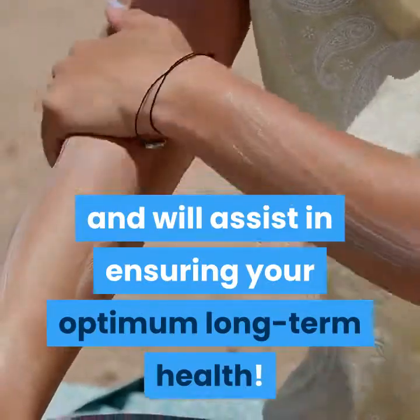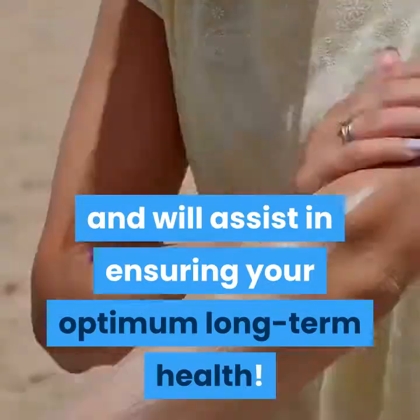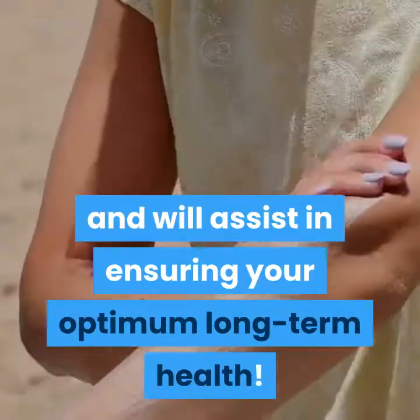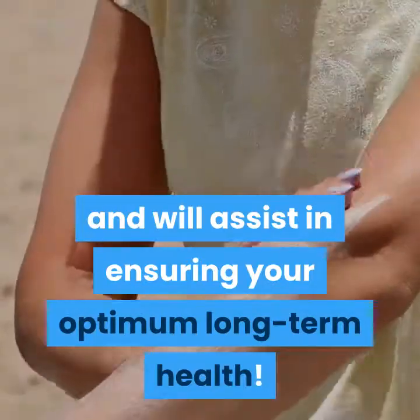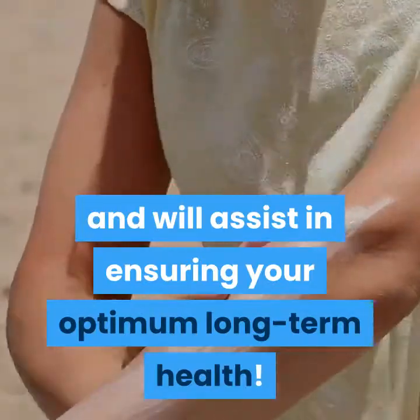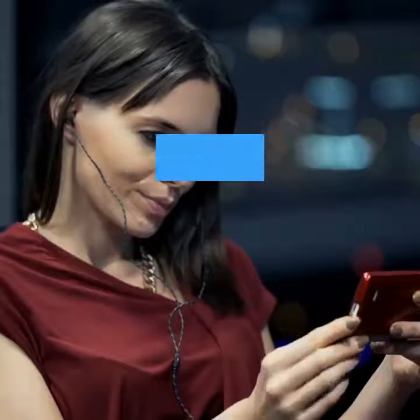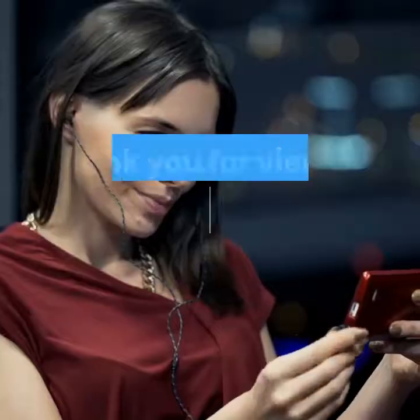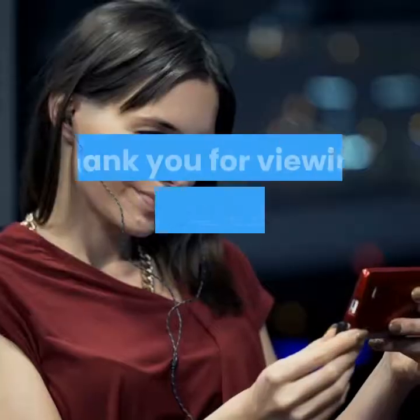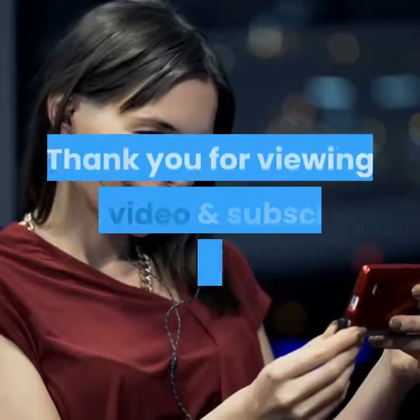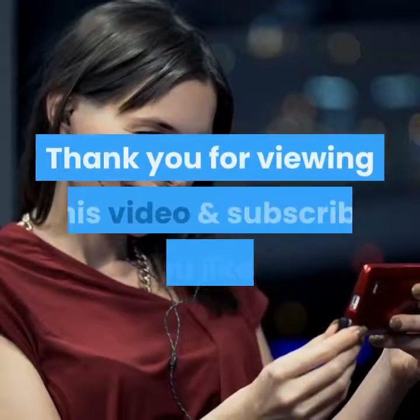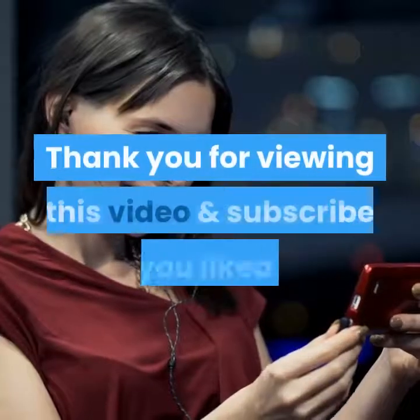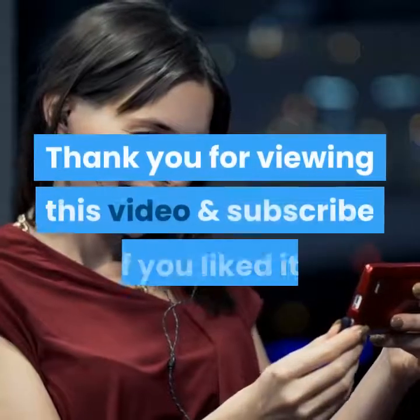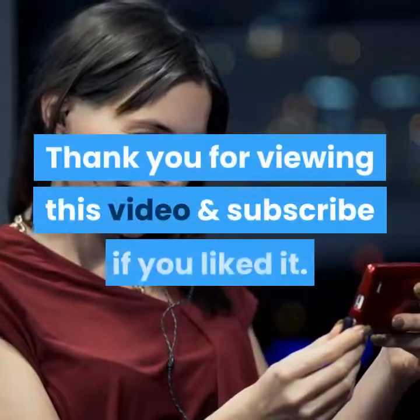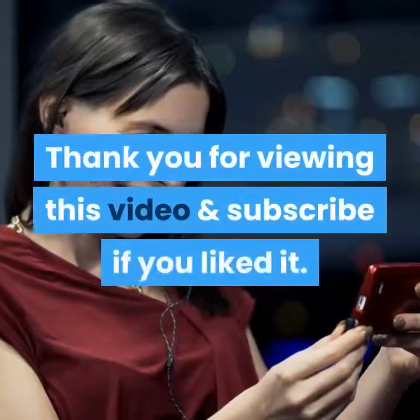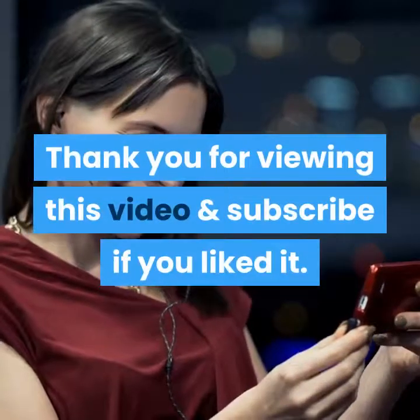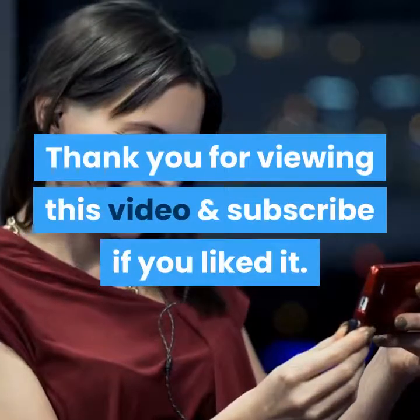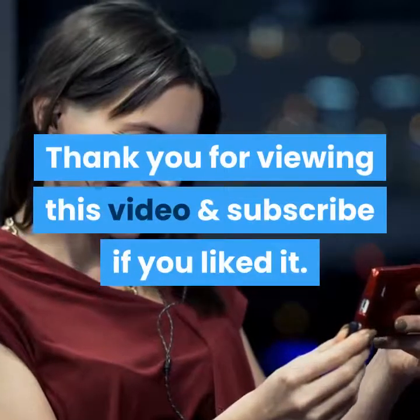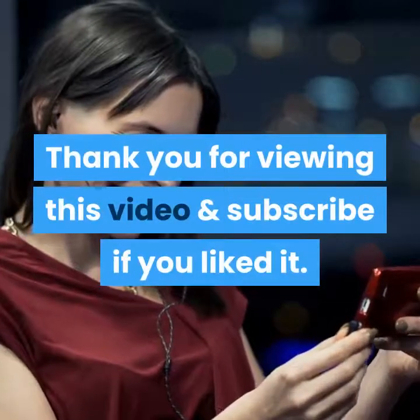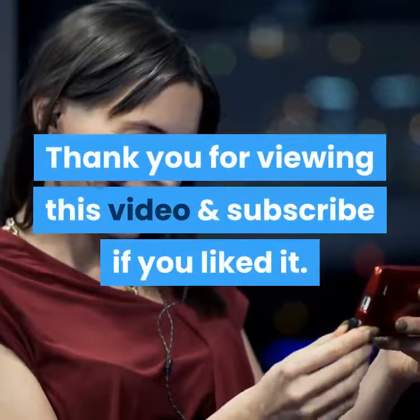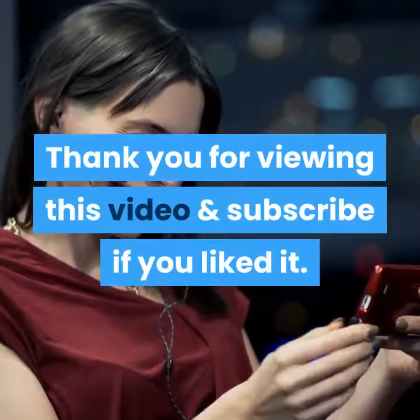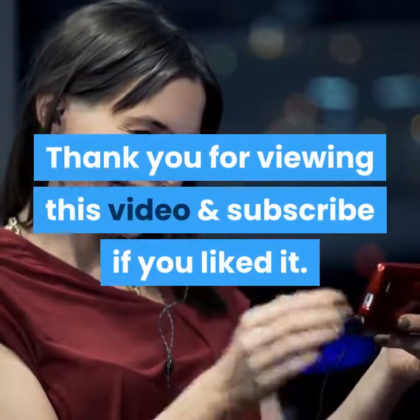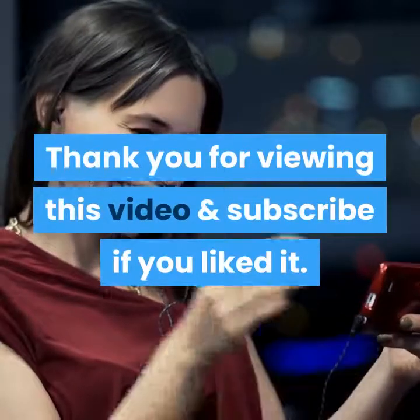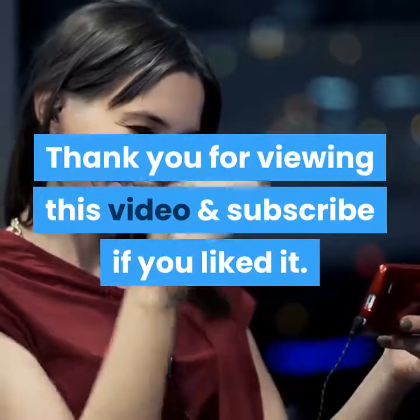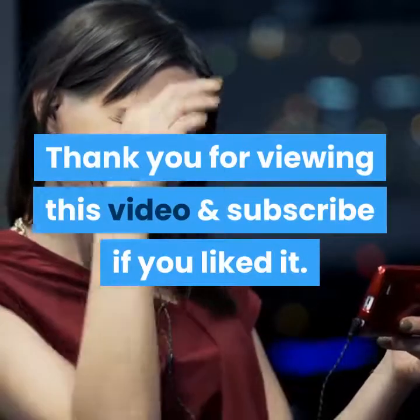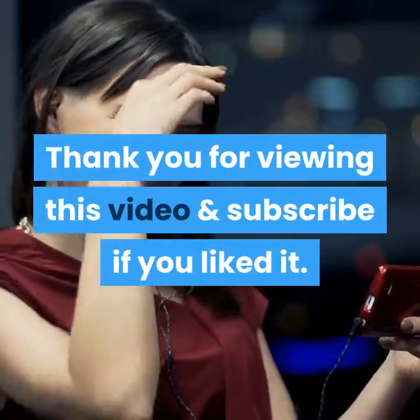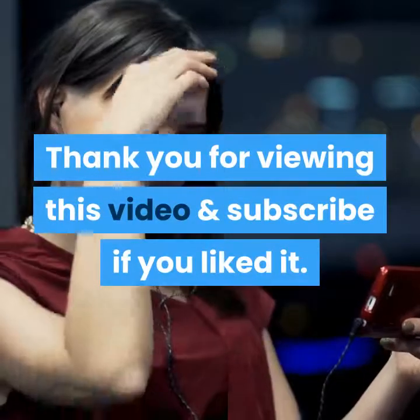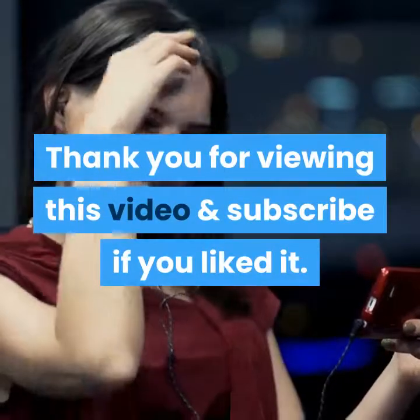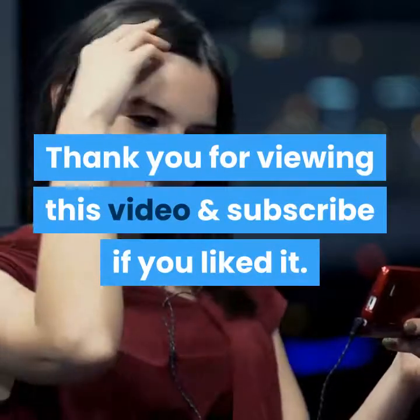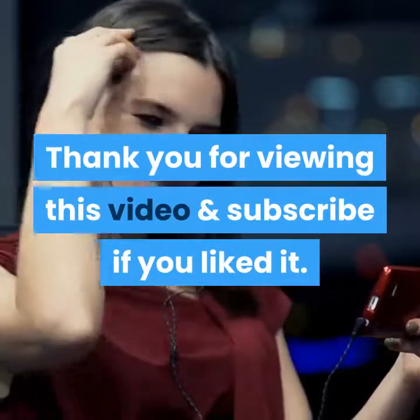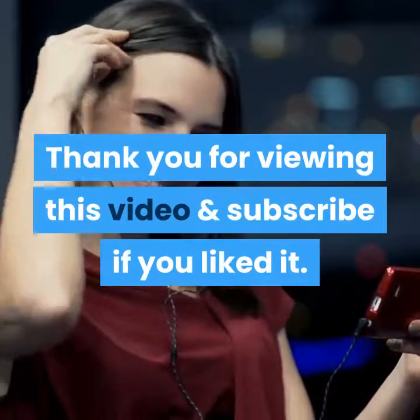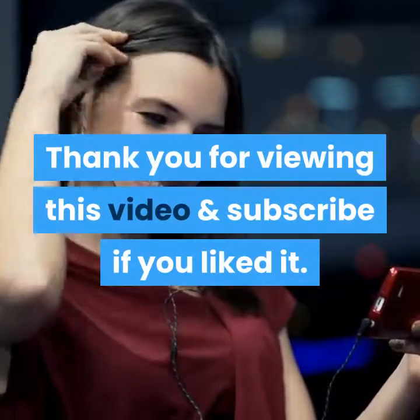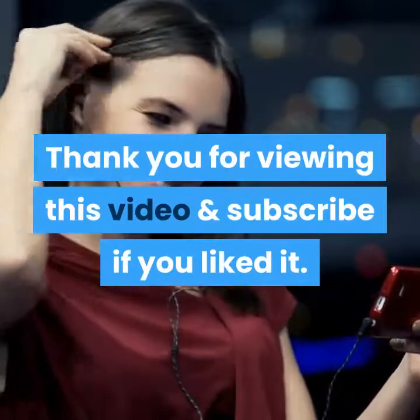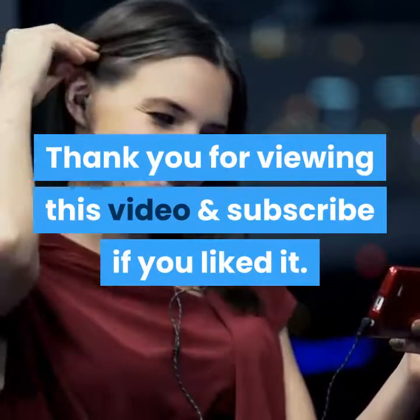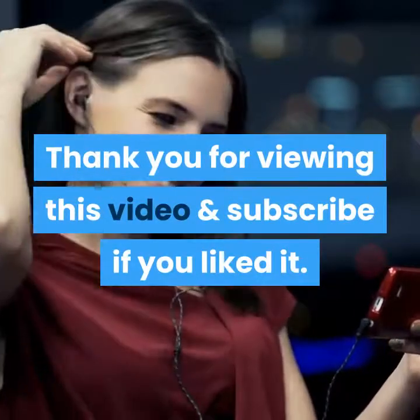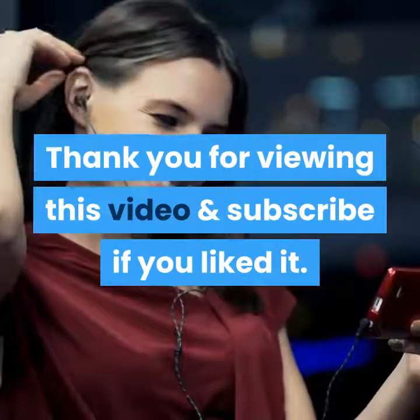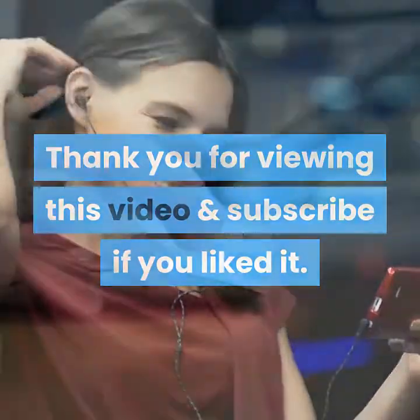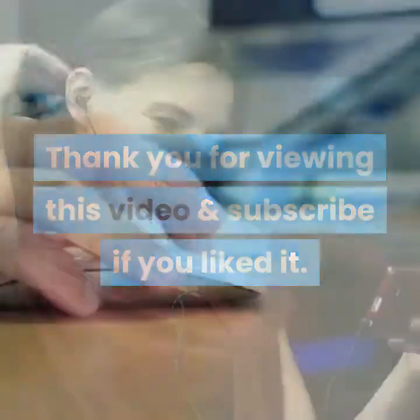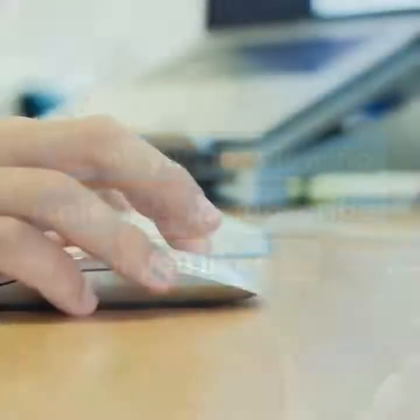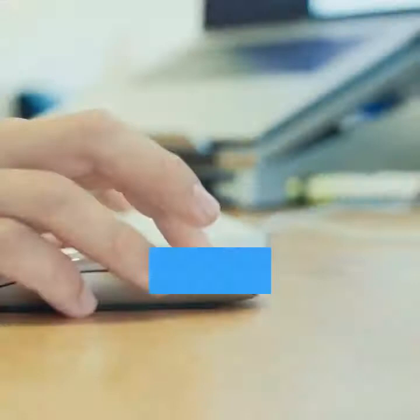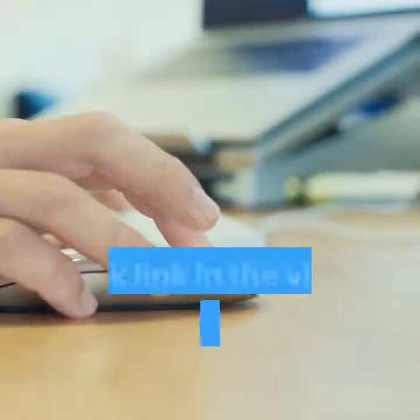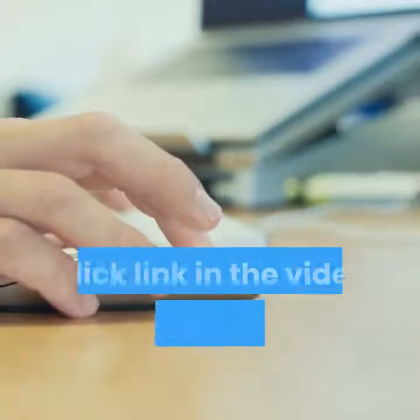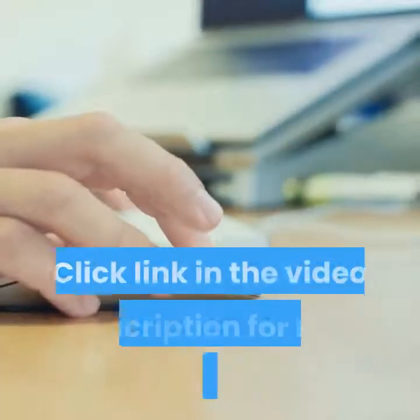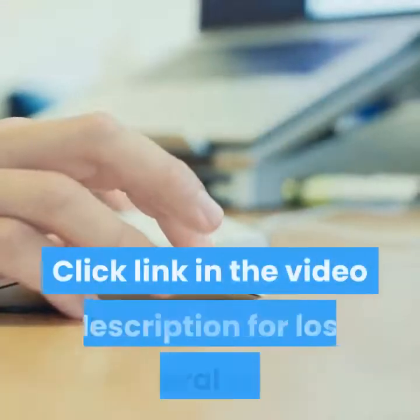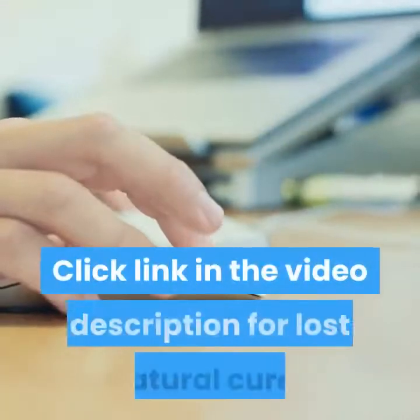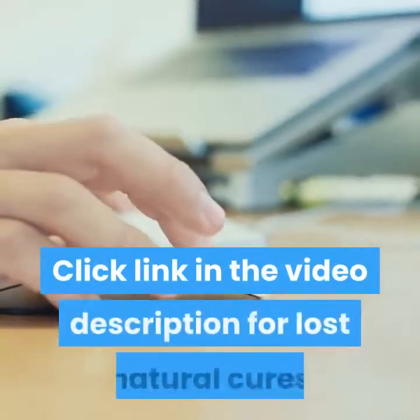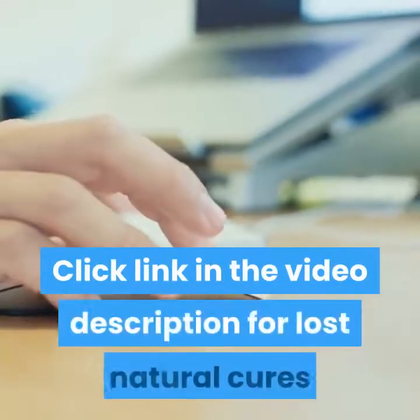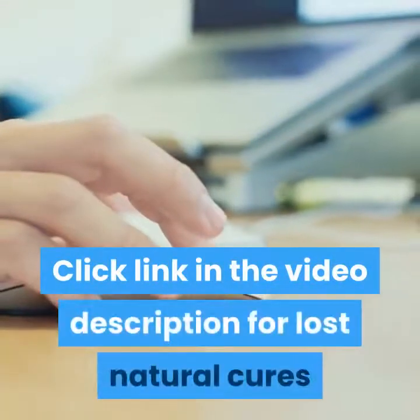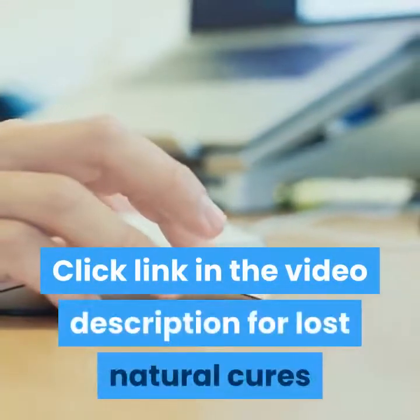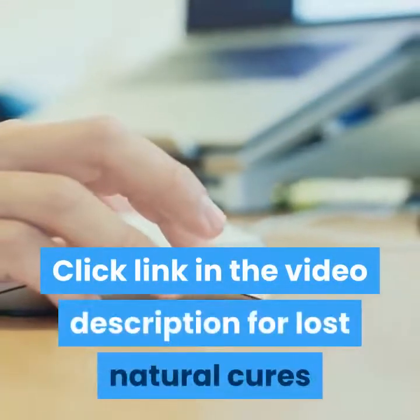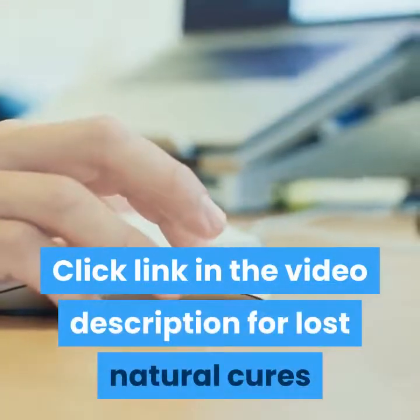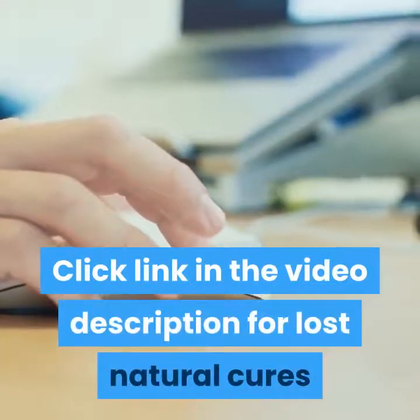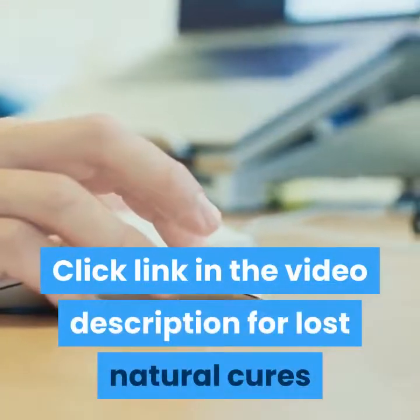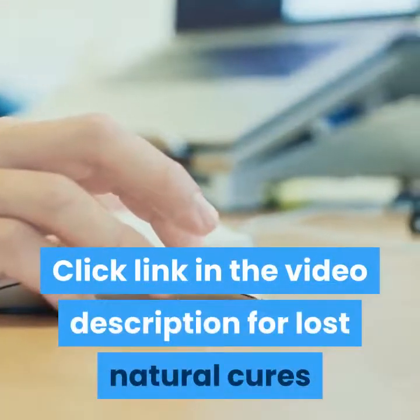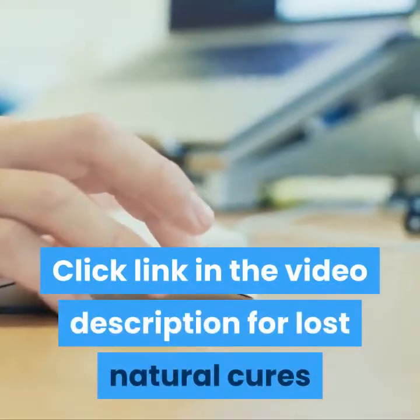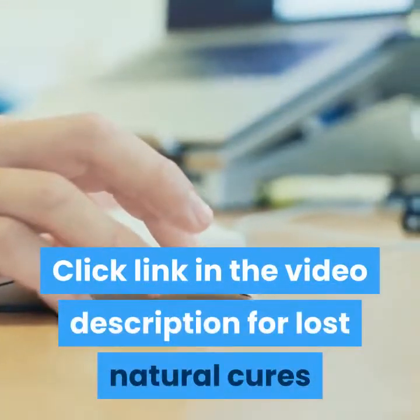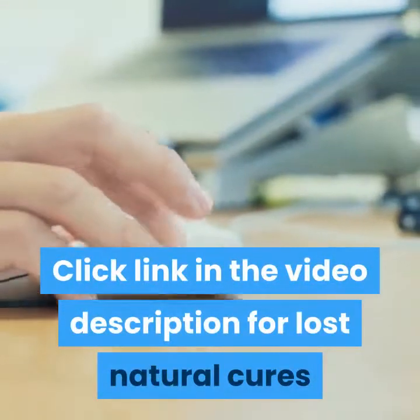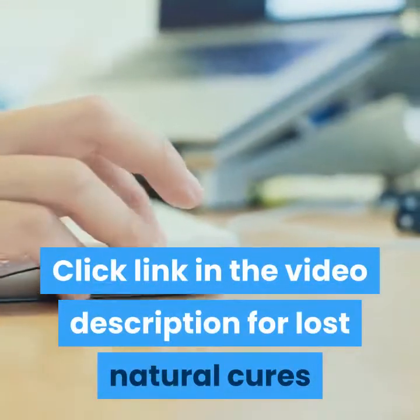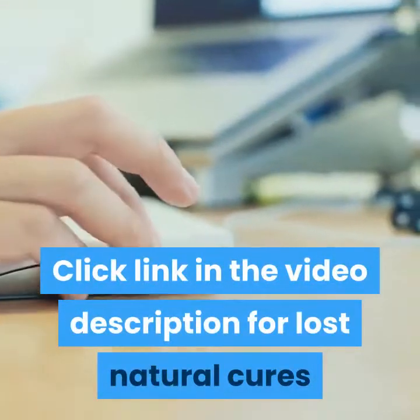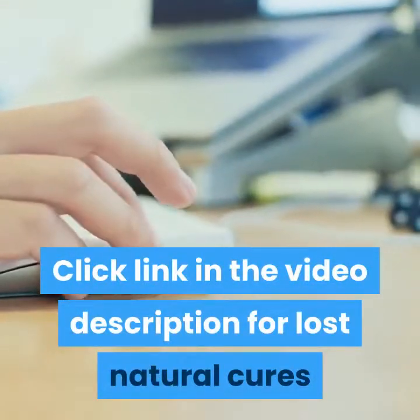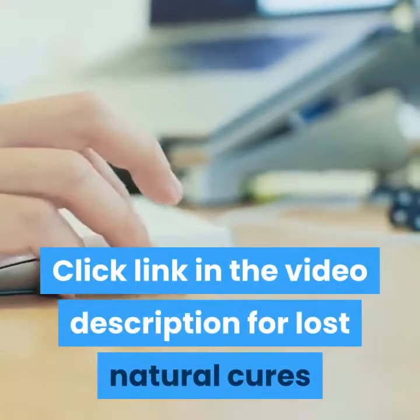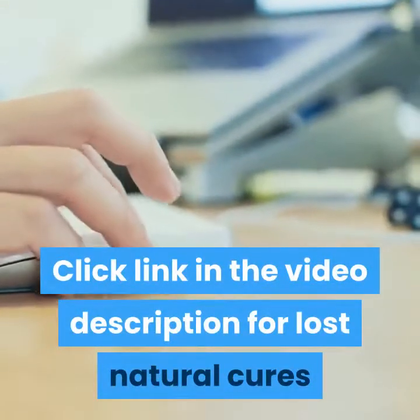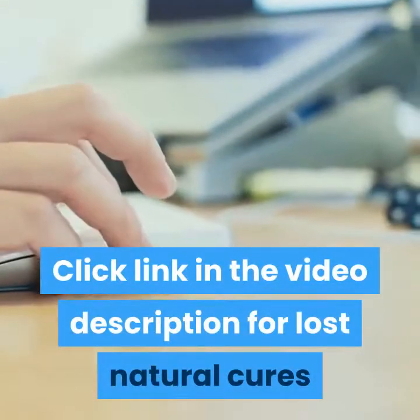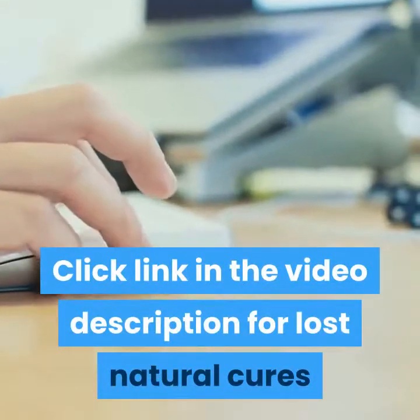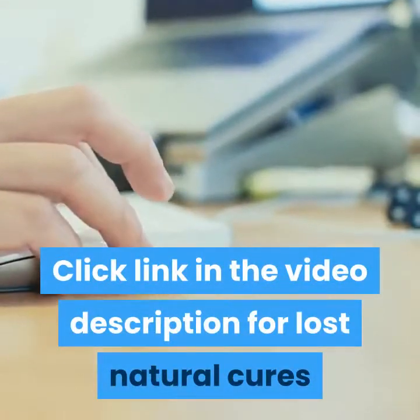Thank you for viewing this video and subscribe if you liked it. Click the link in the video description for more natural cures.